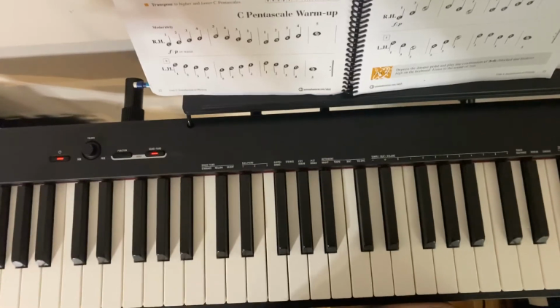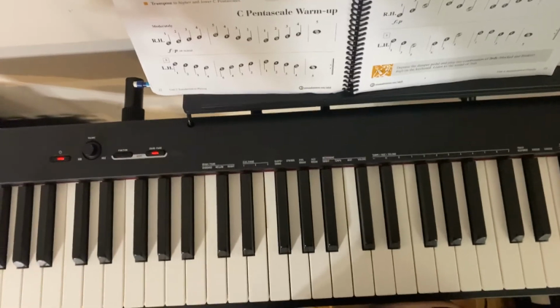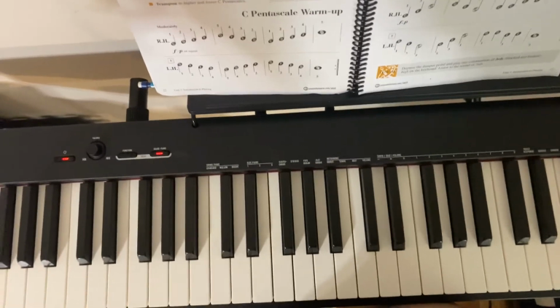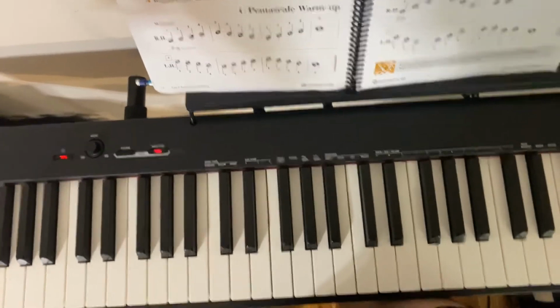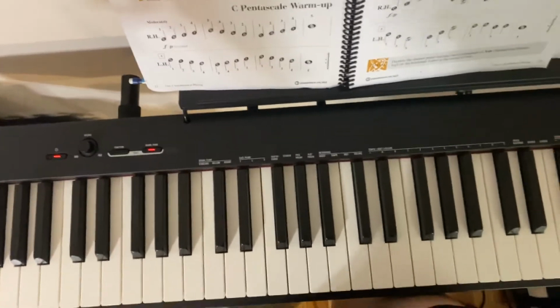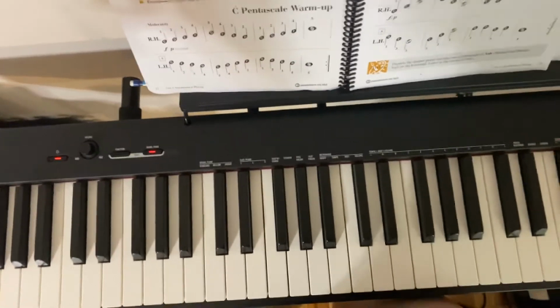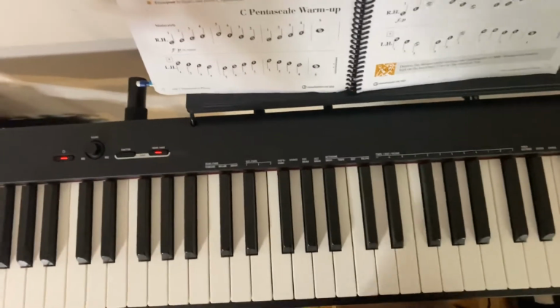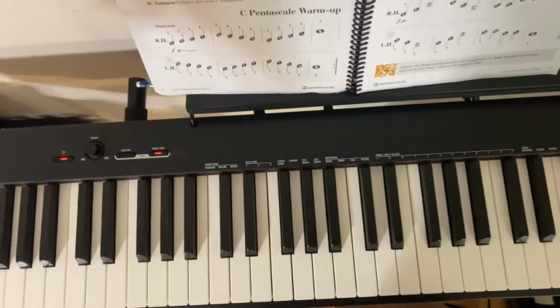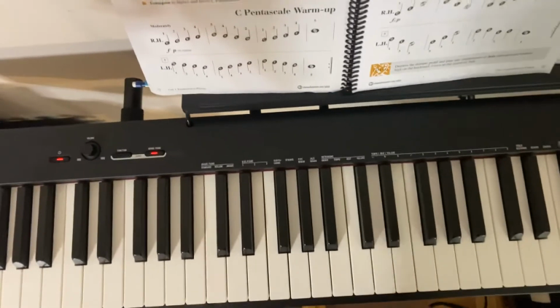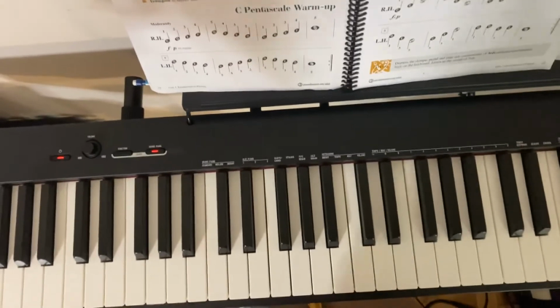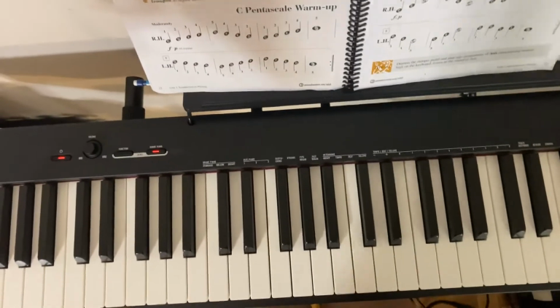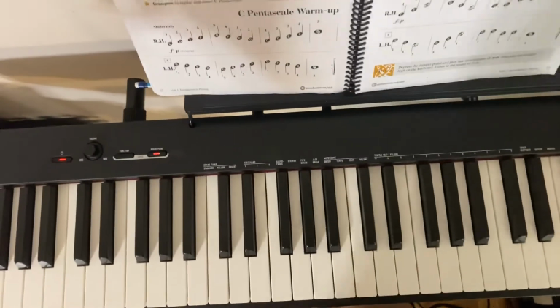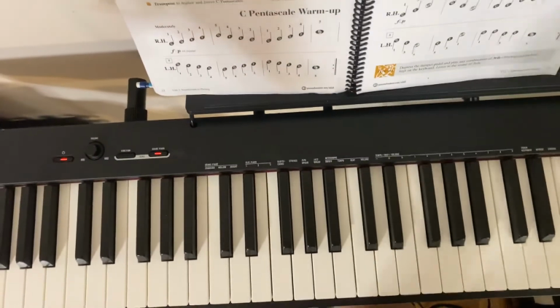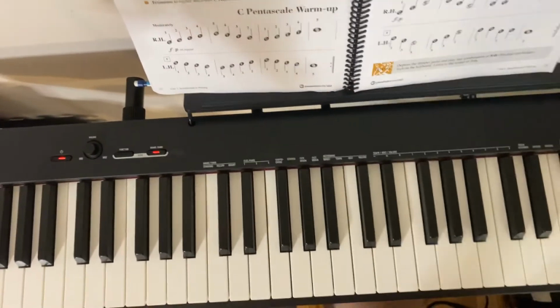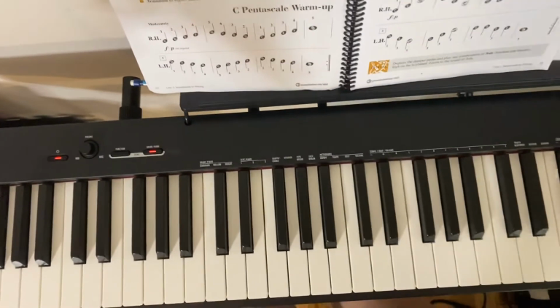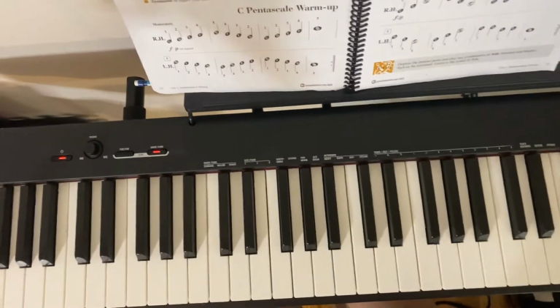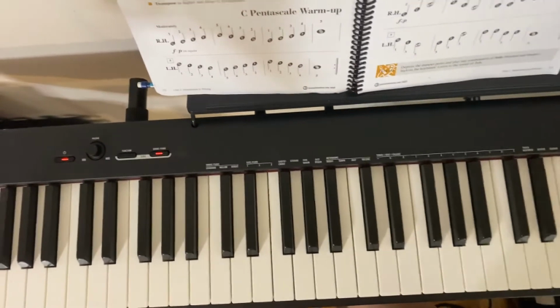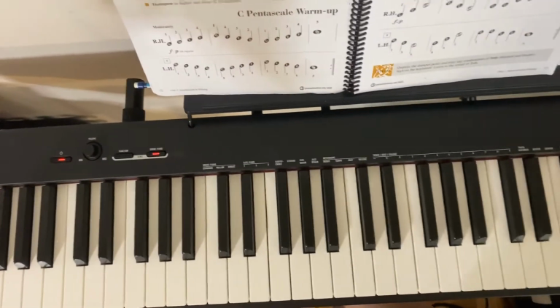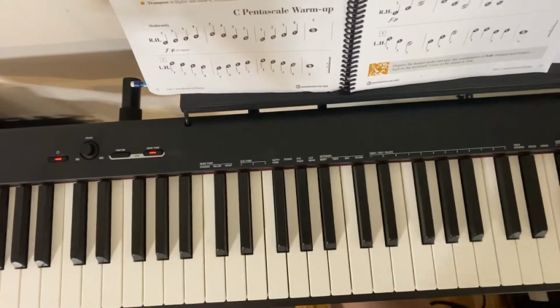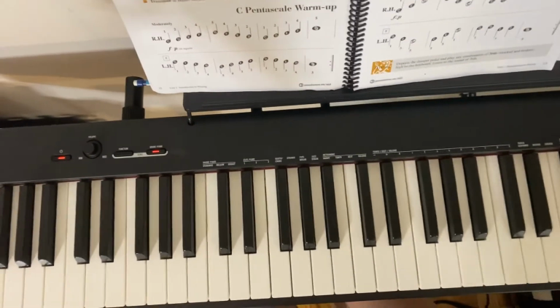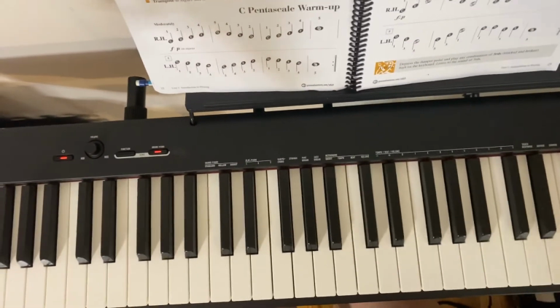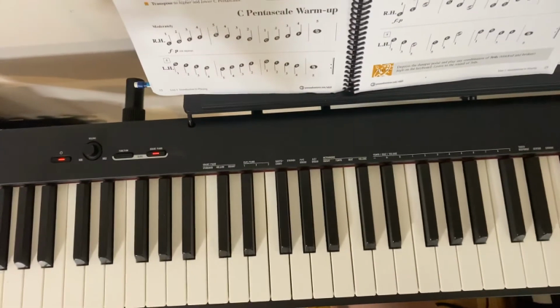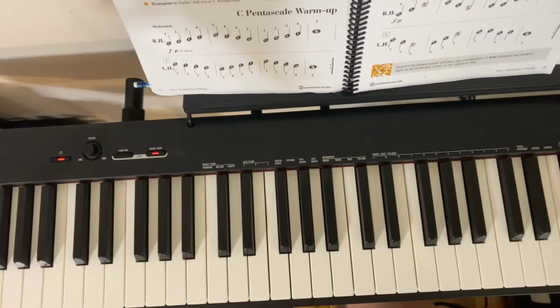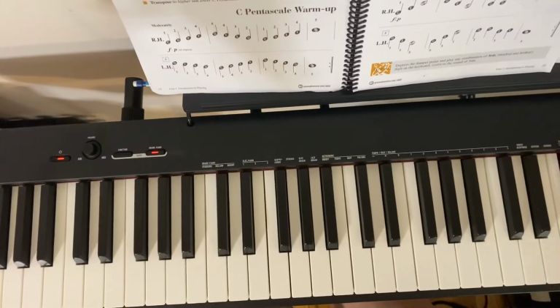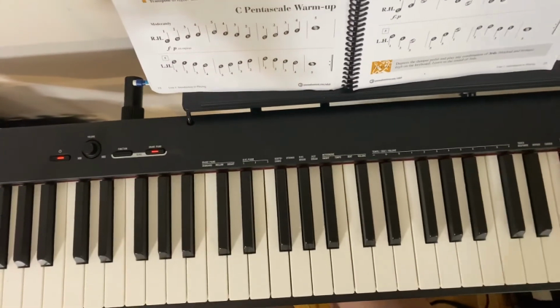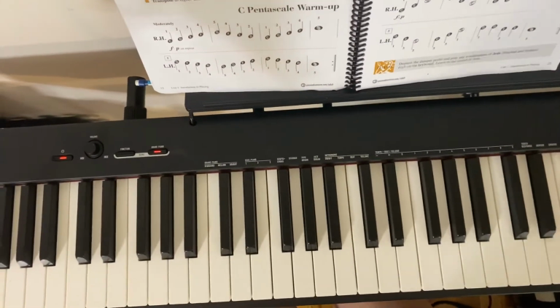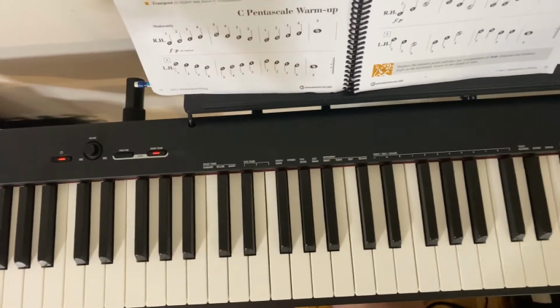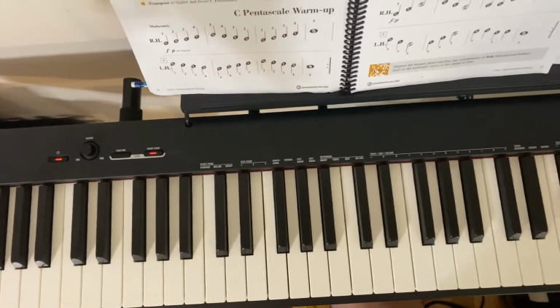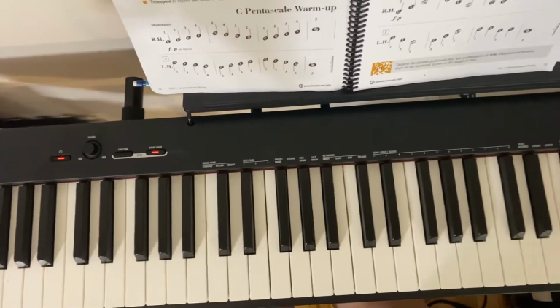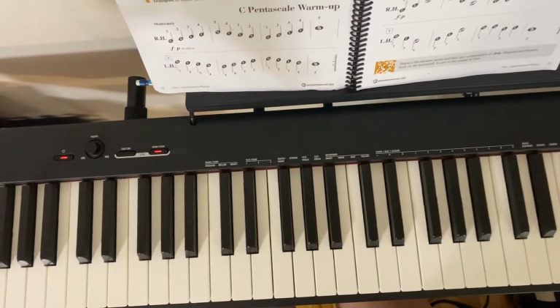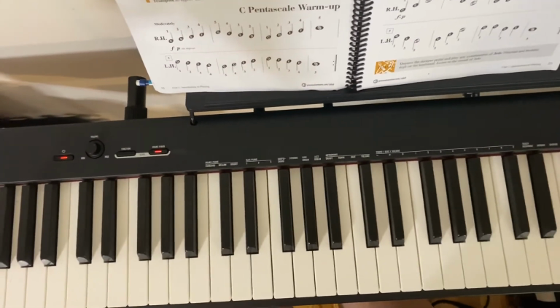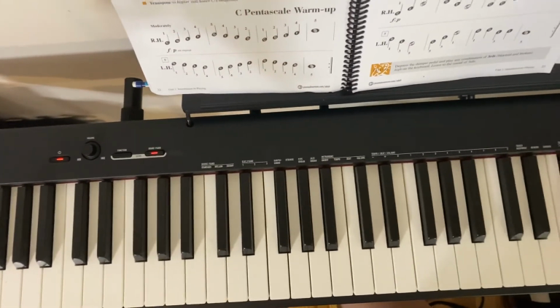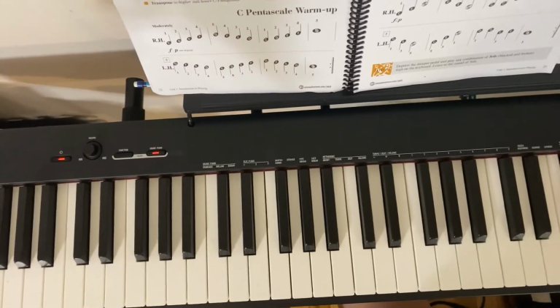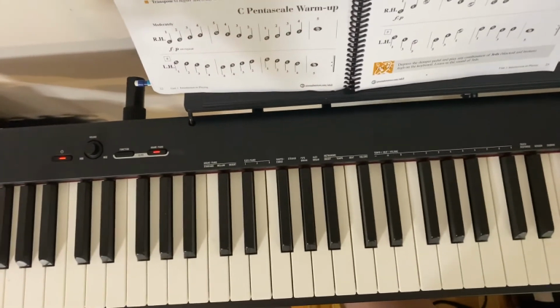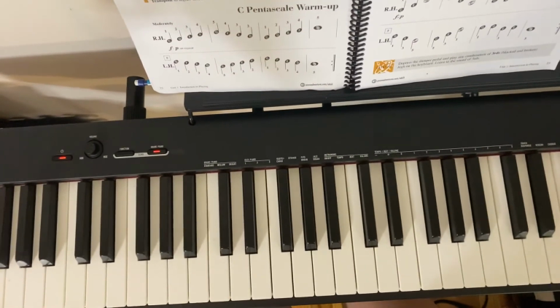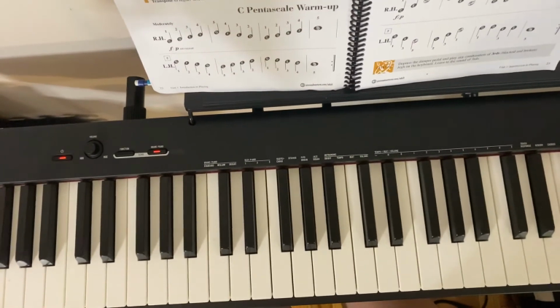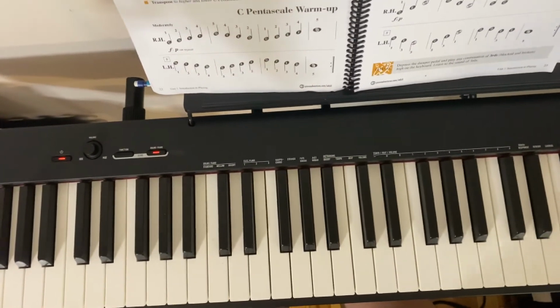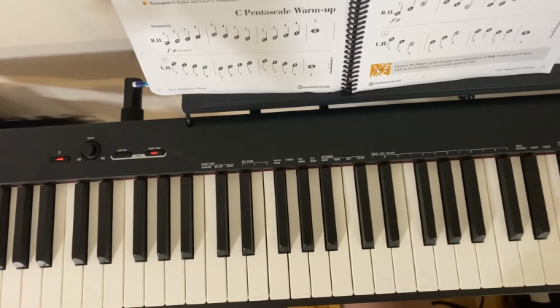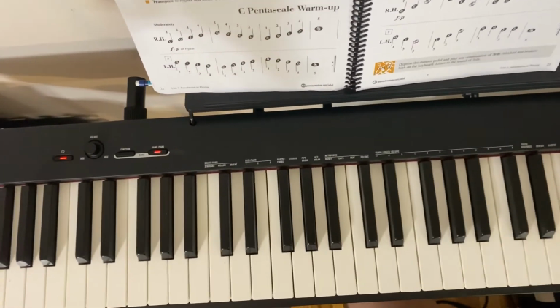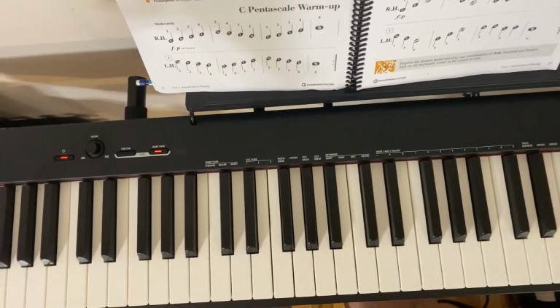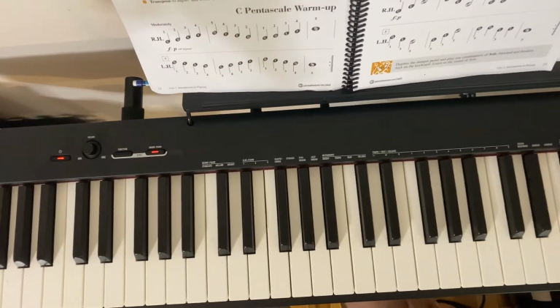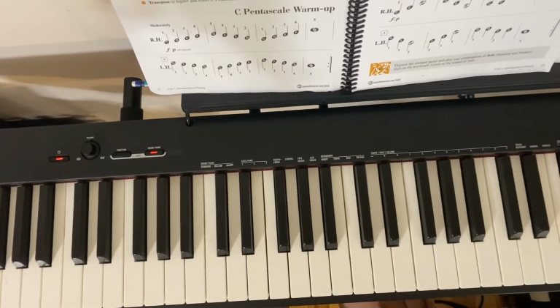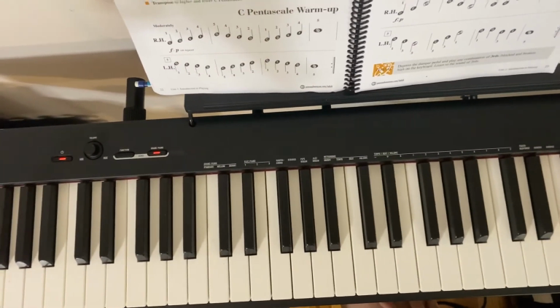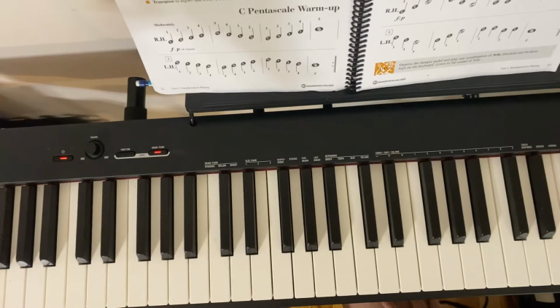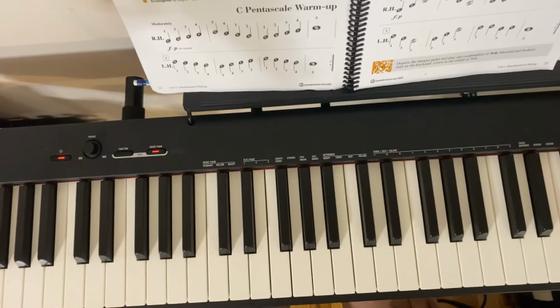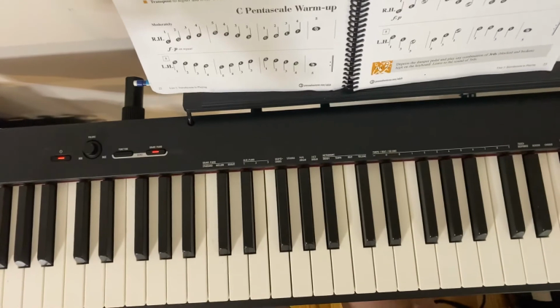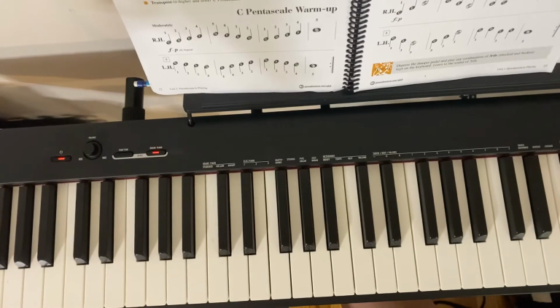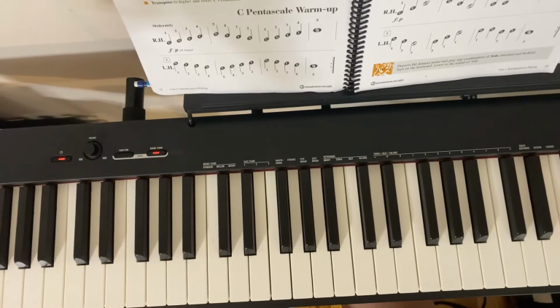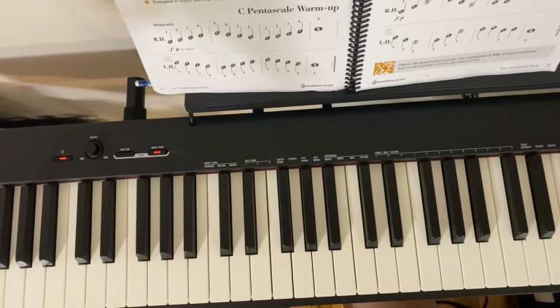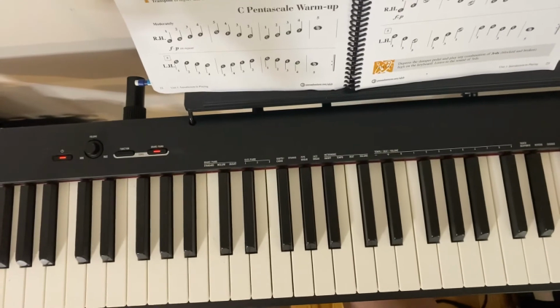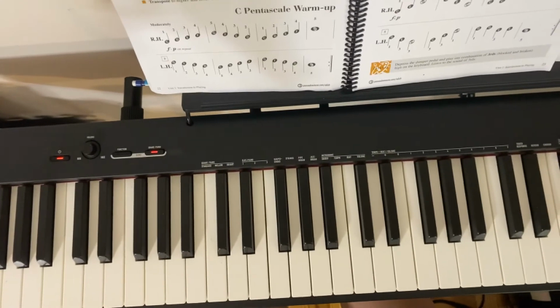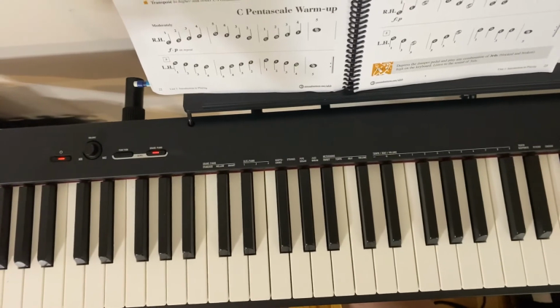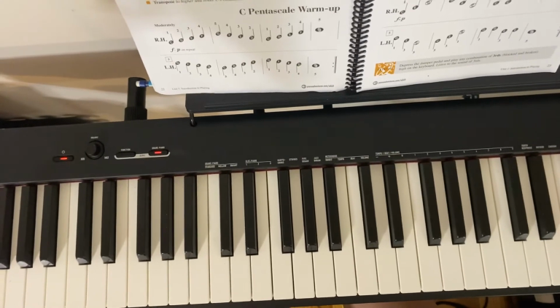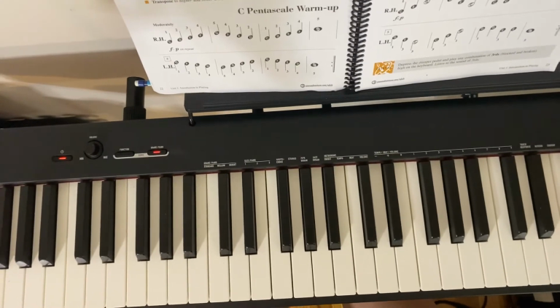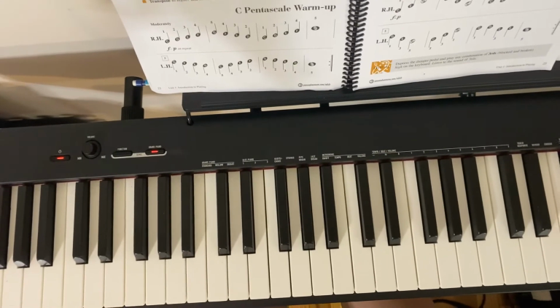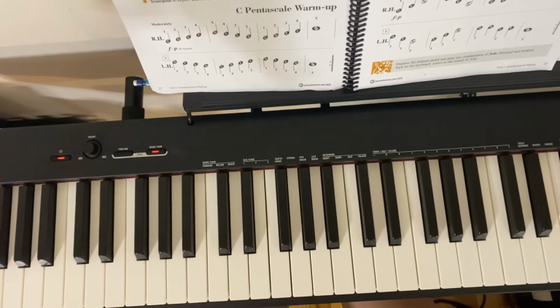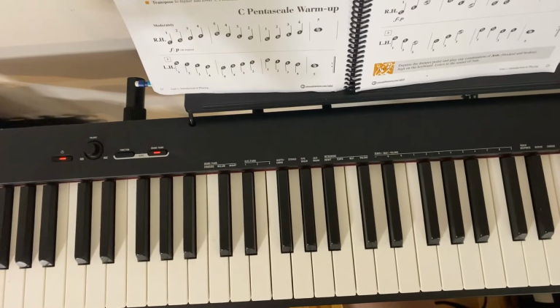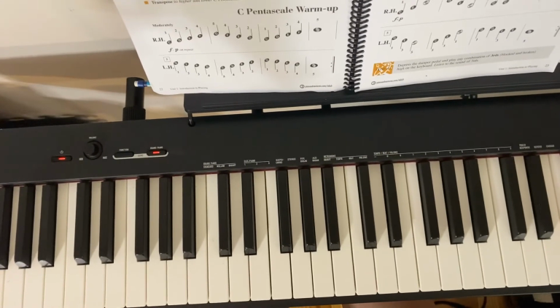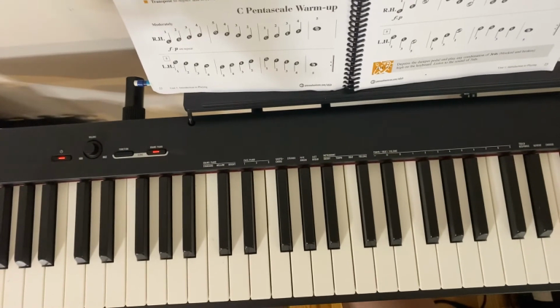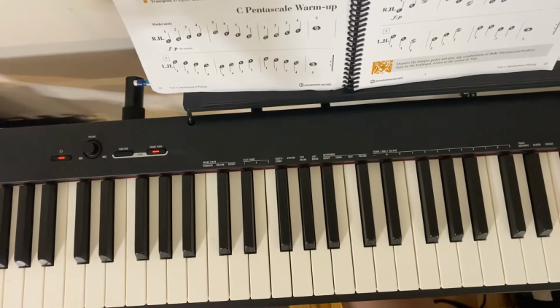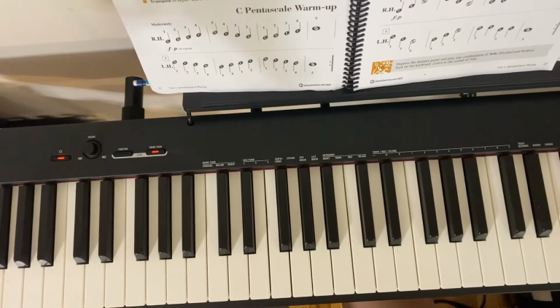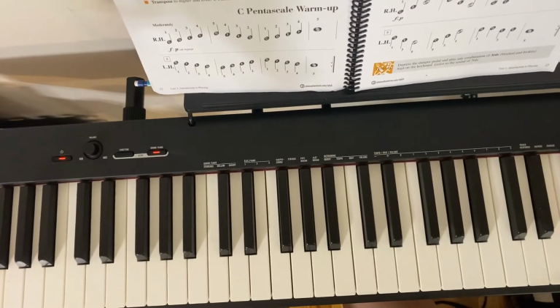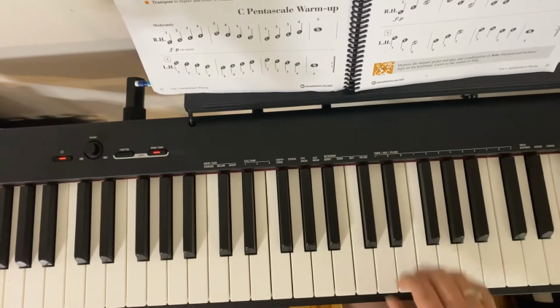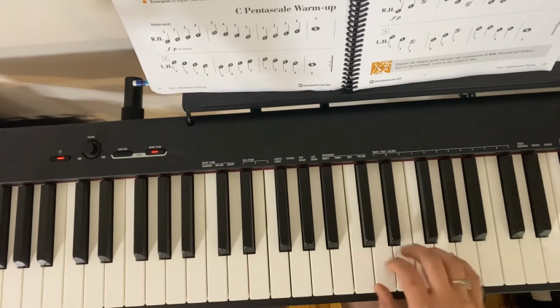Hello all and welcome back to the channel. Today we're doing the C pentascale warm up in the Adult Piano Adventurer's book on page number 22.